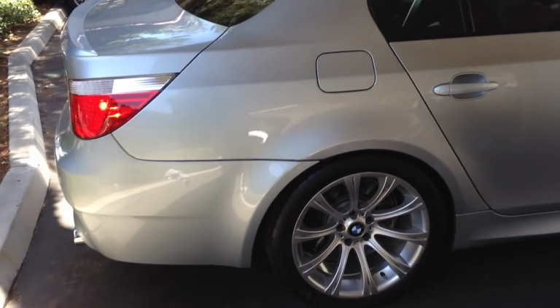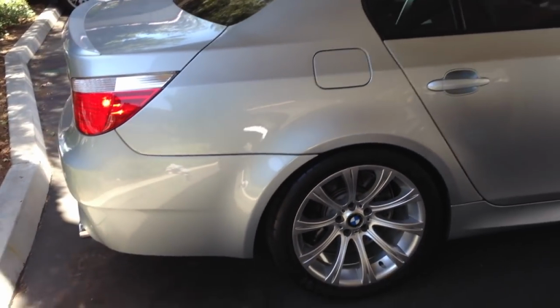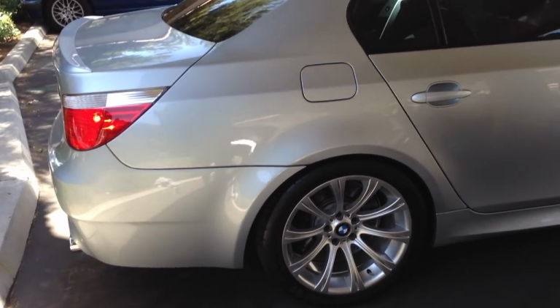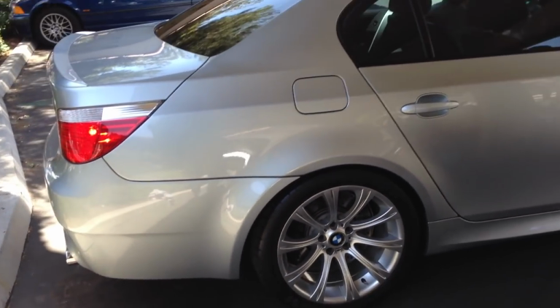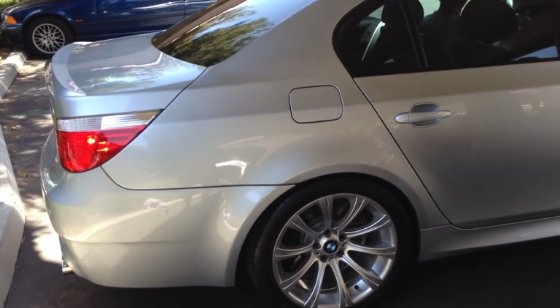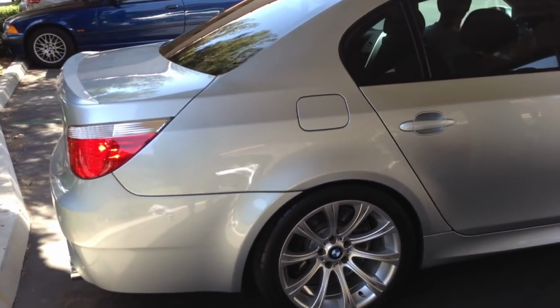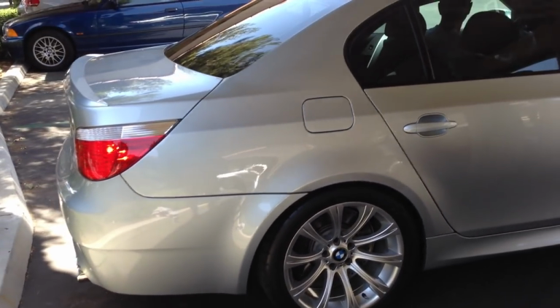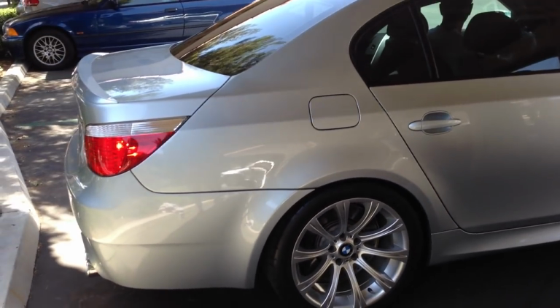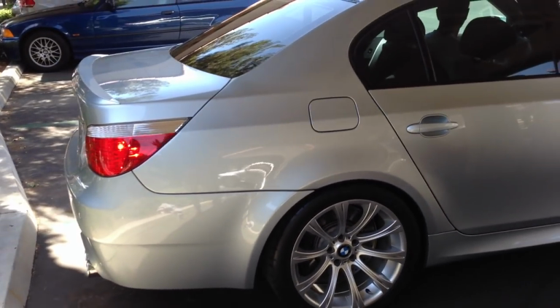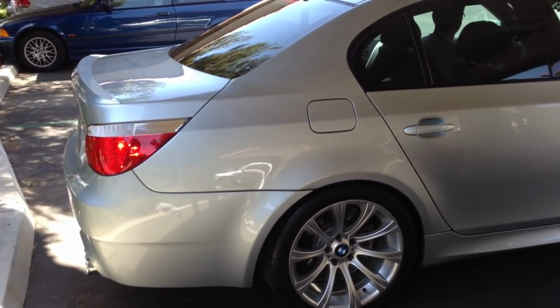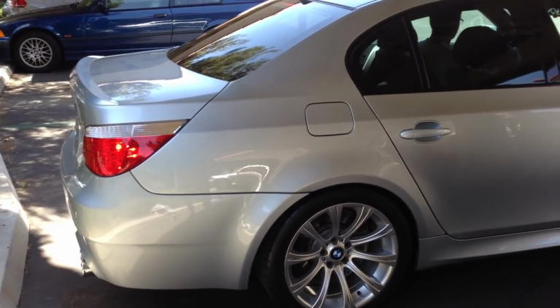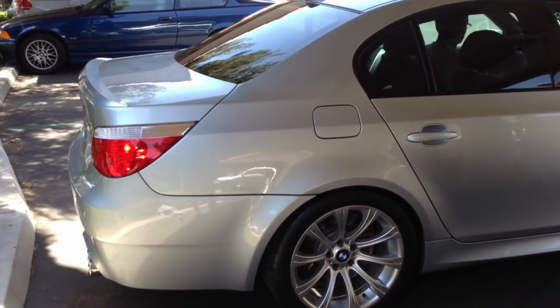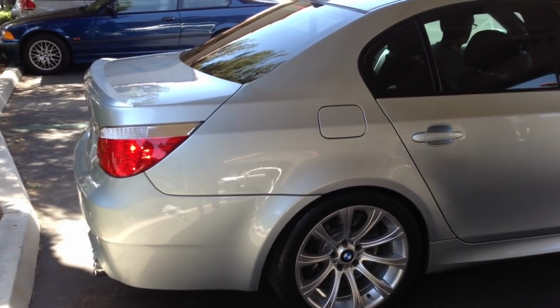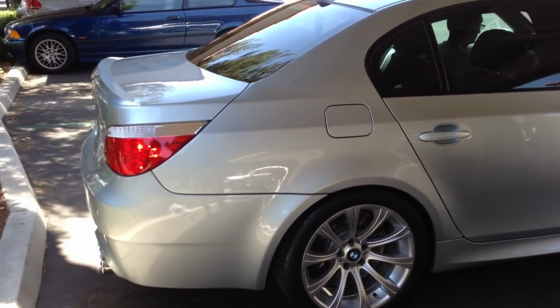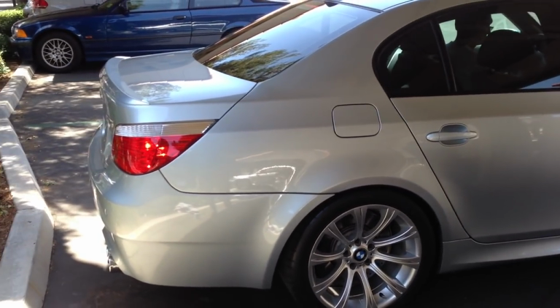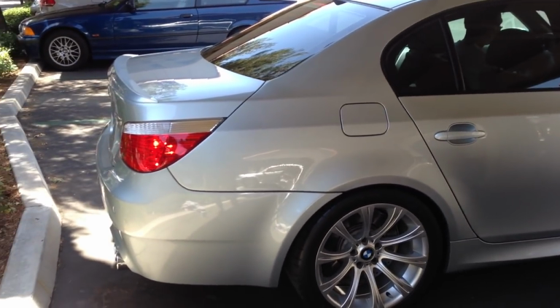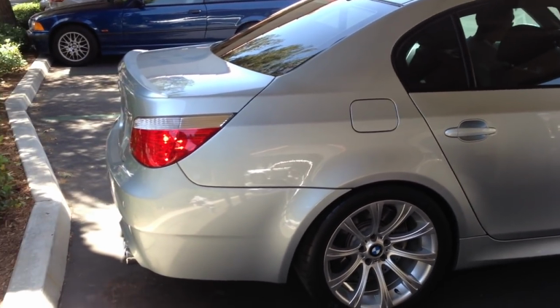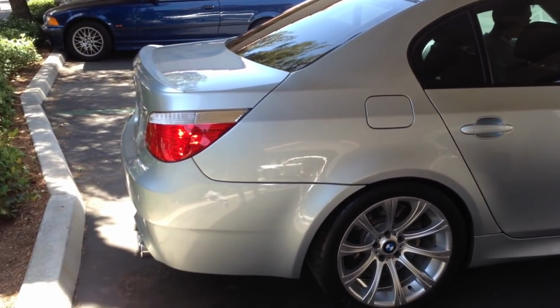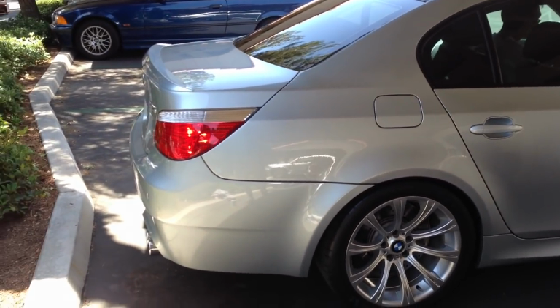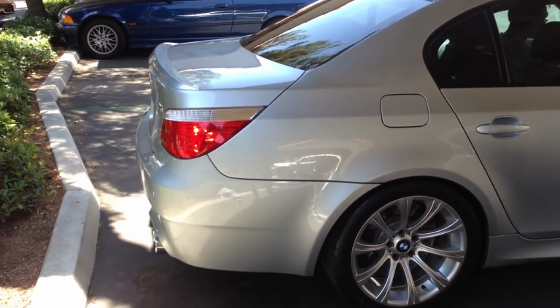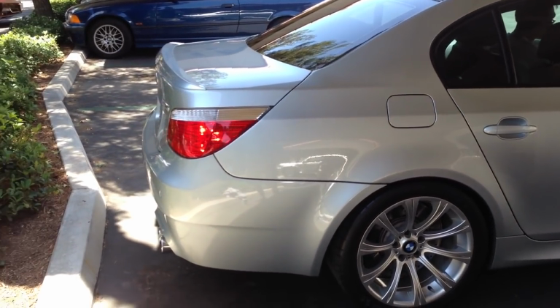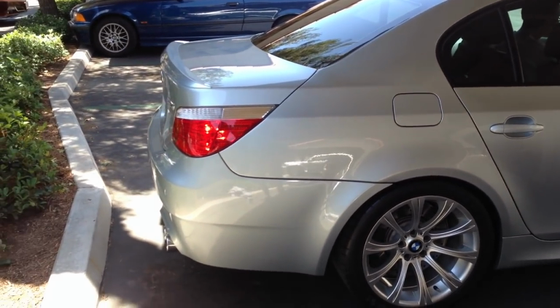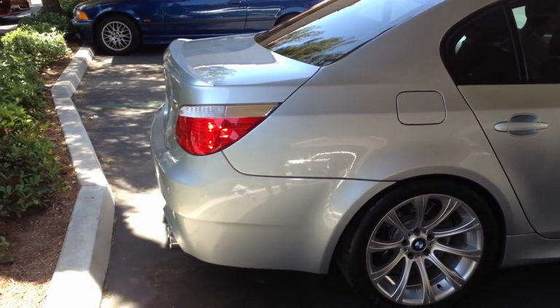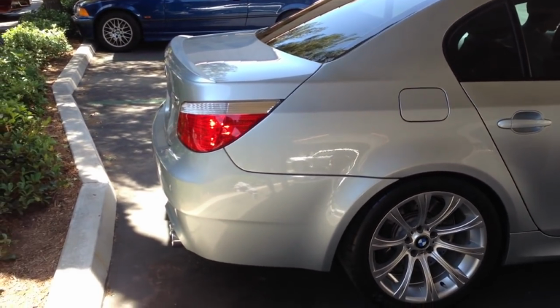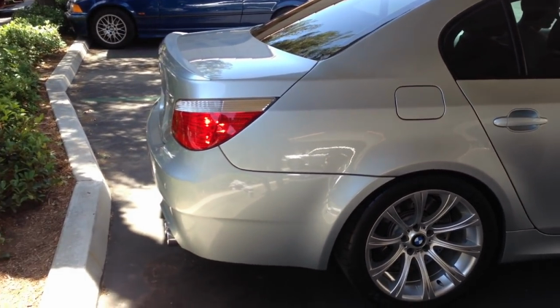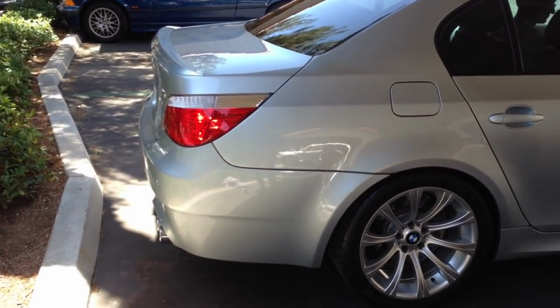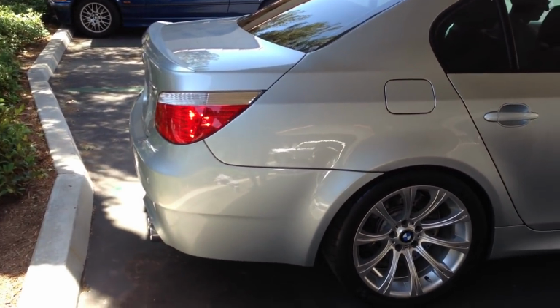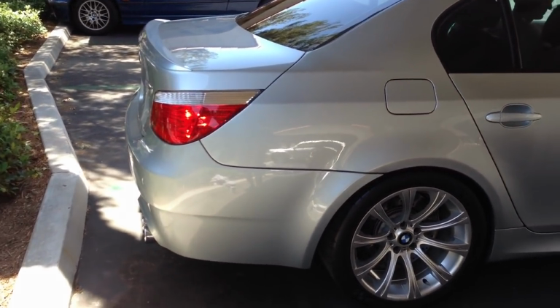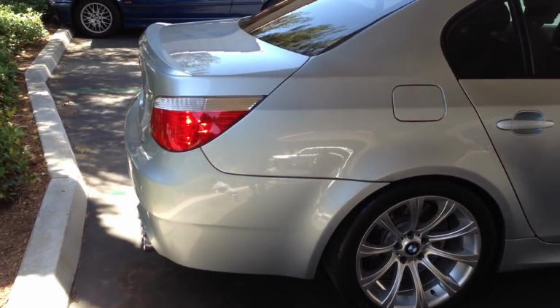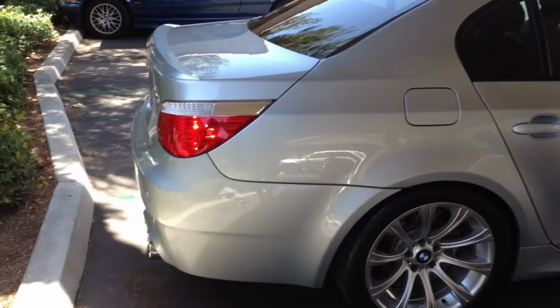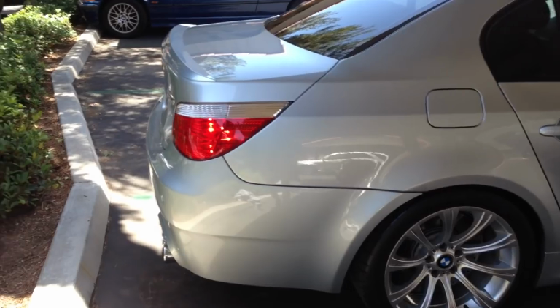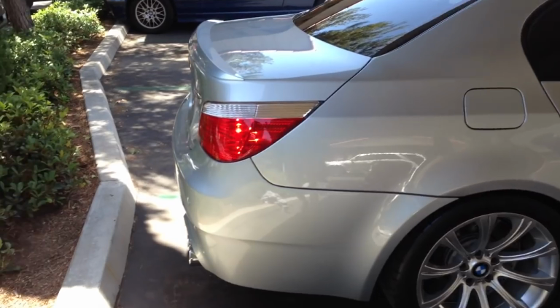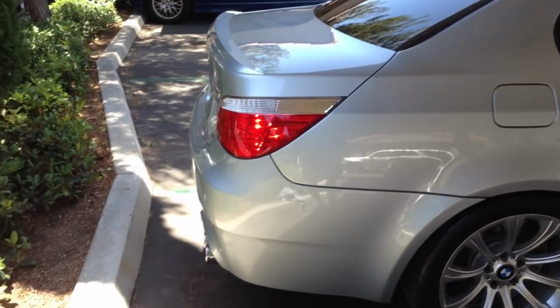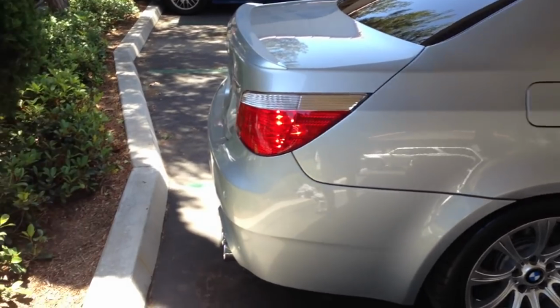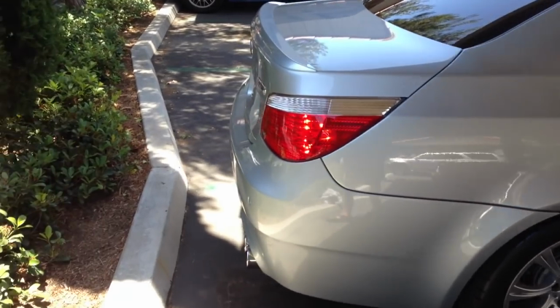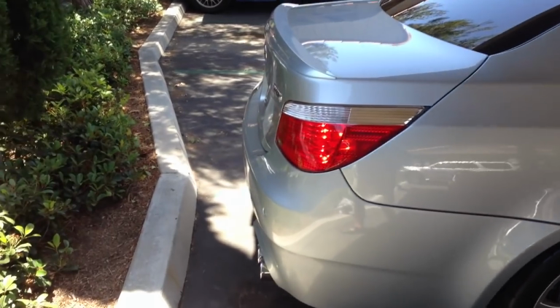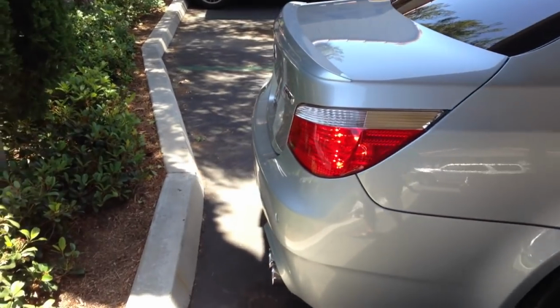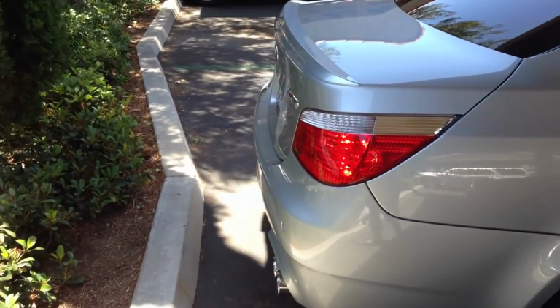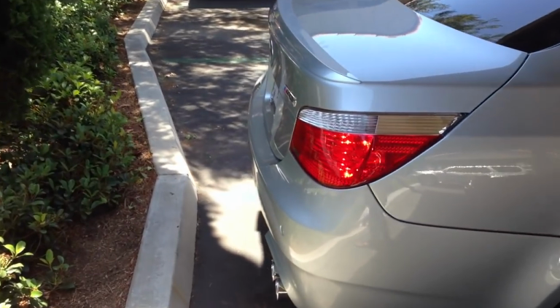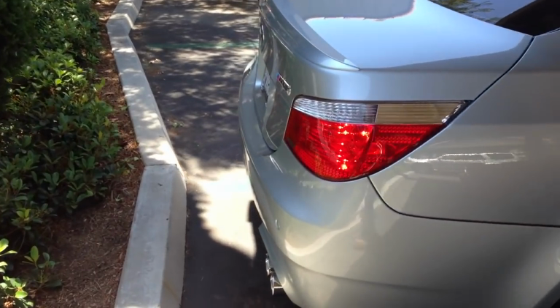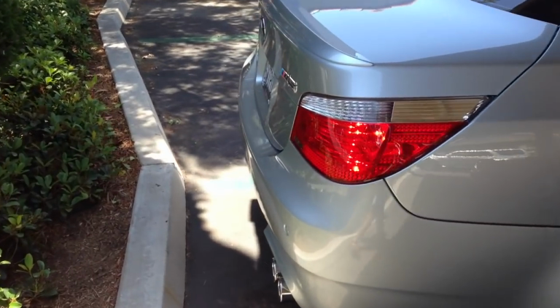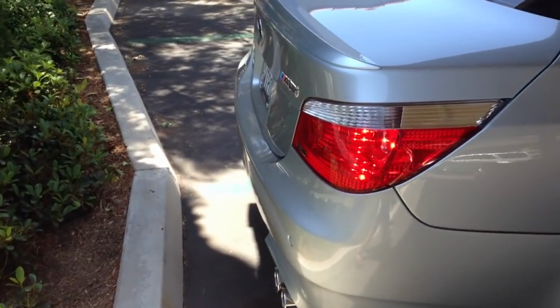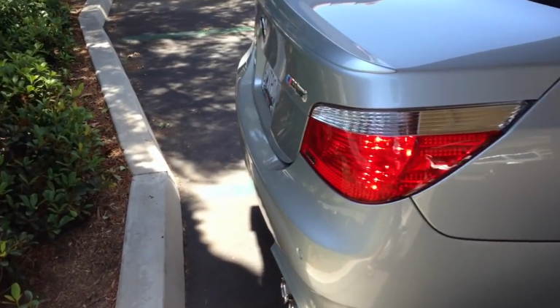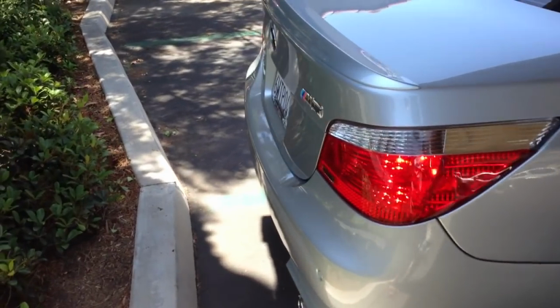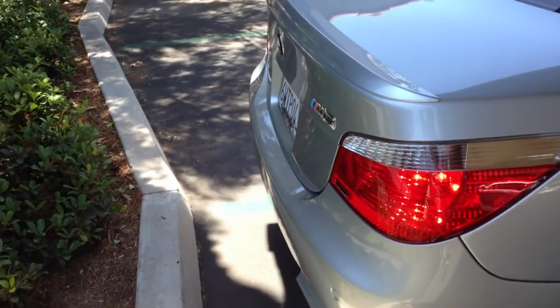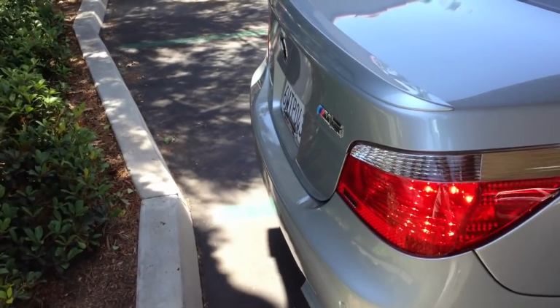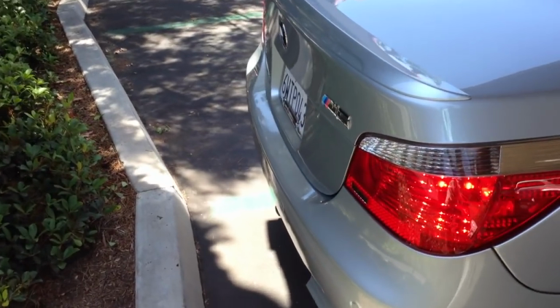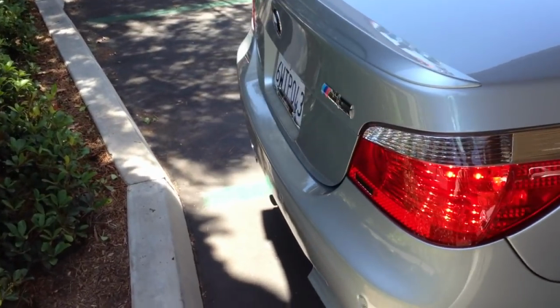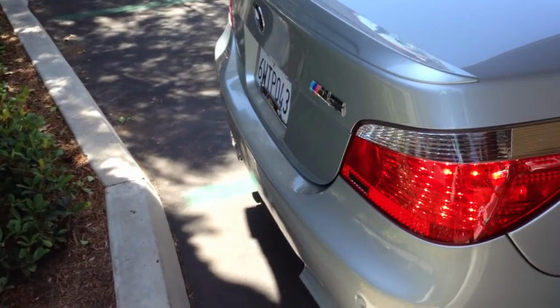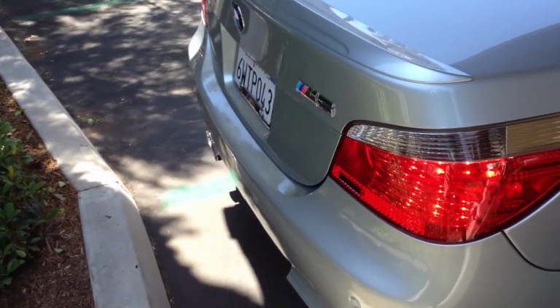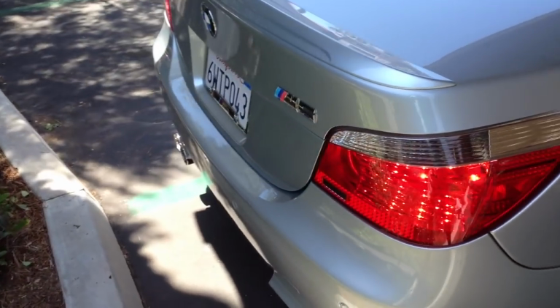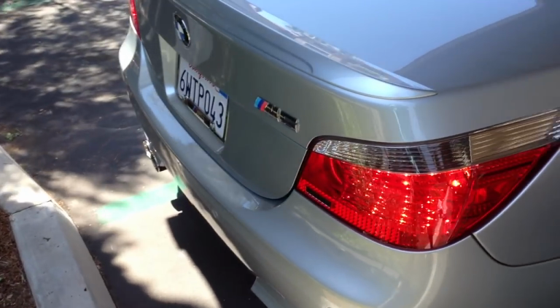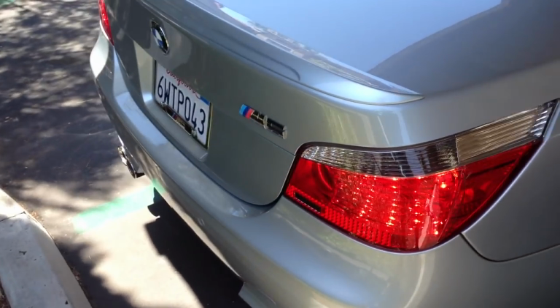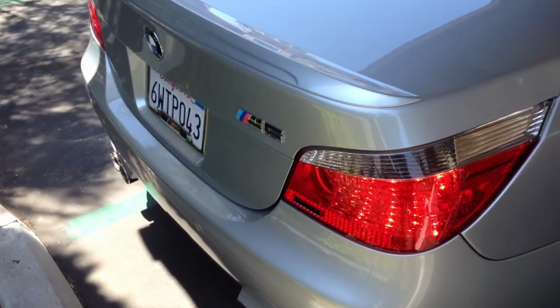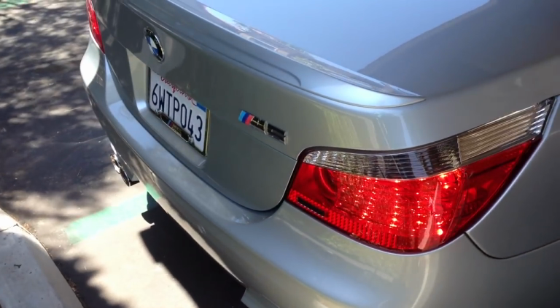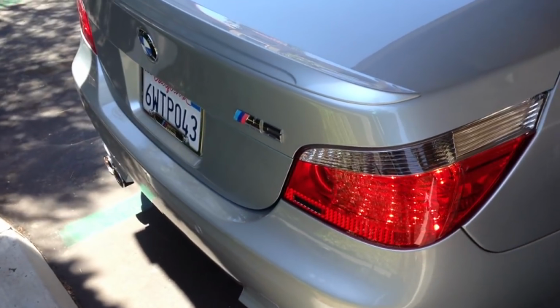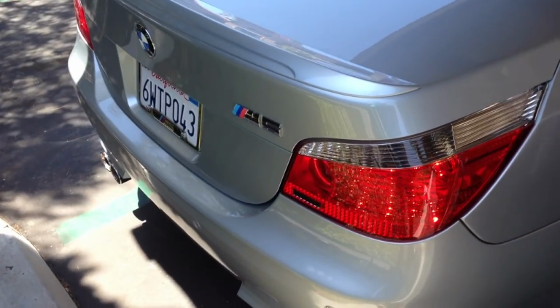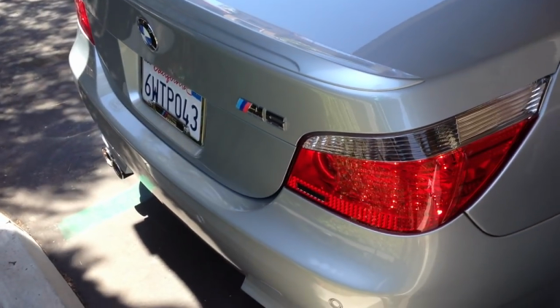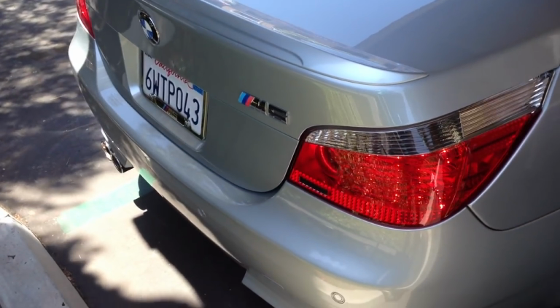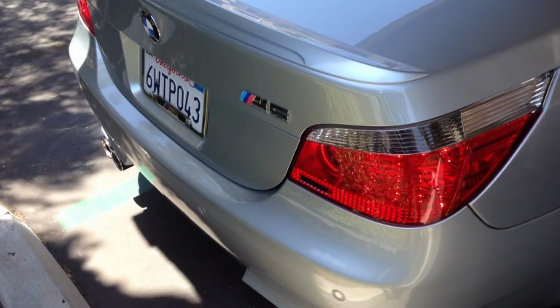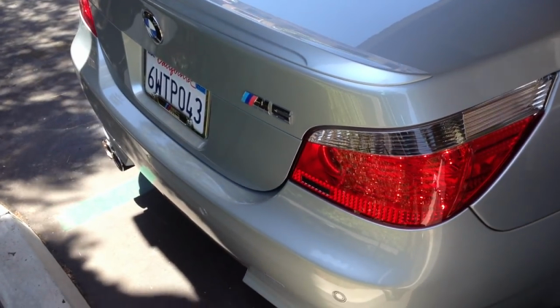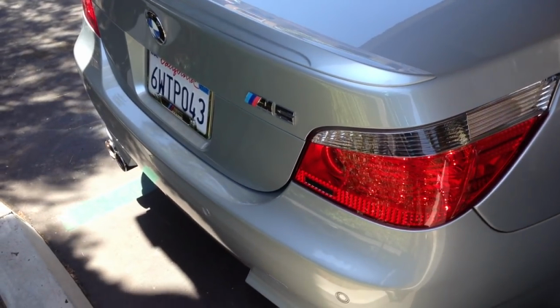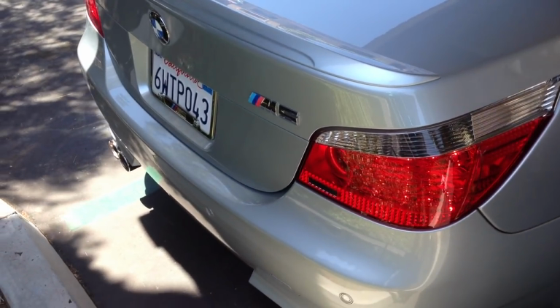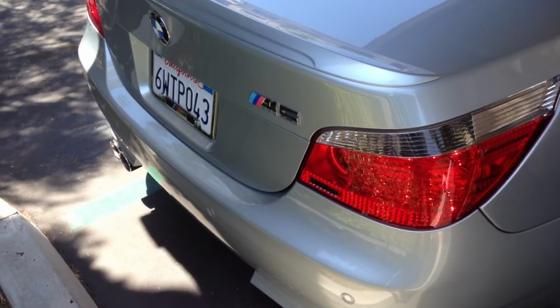And he's going to go ahead and pull the car in the garage now. That's the job on the E60. Listen to a little bit of S85 V10 here — we just detailed the car.